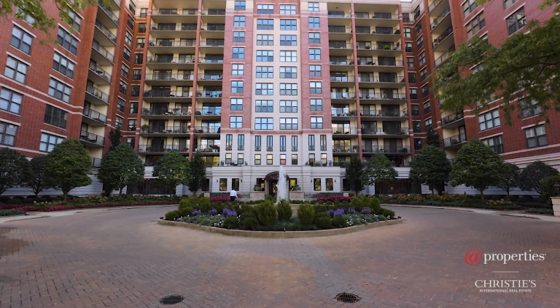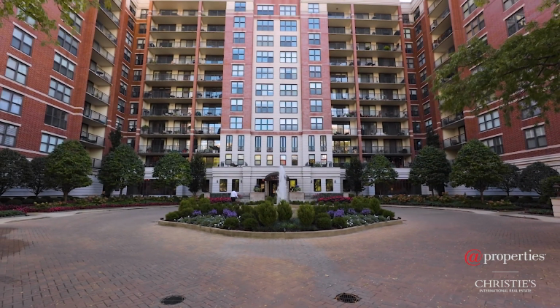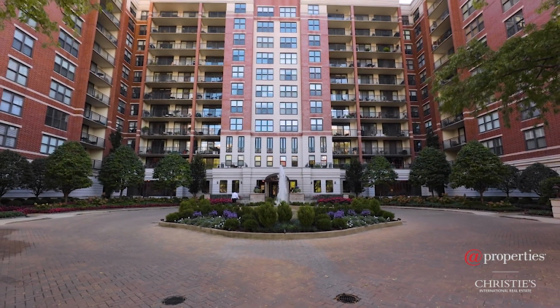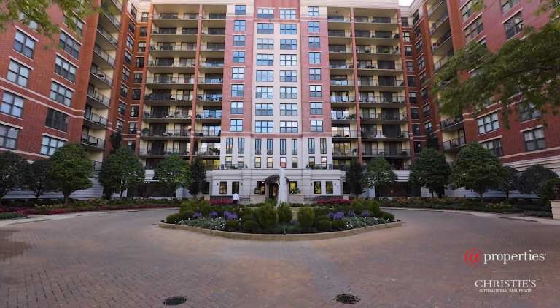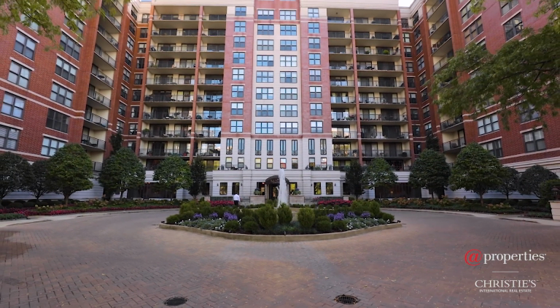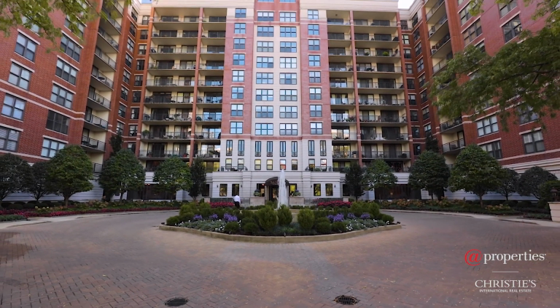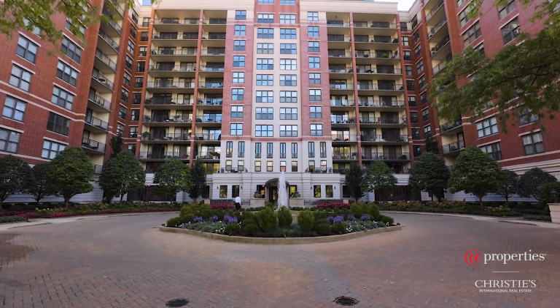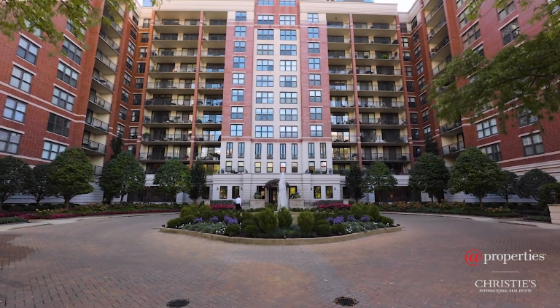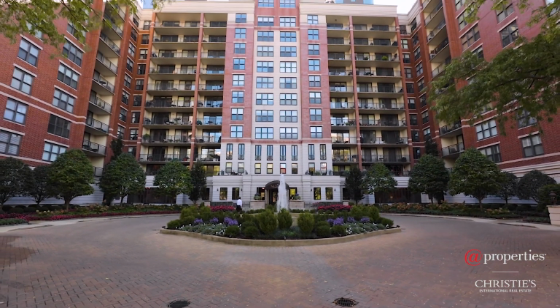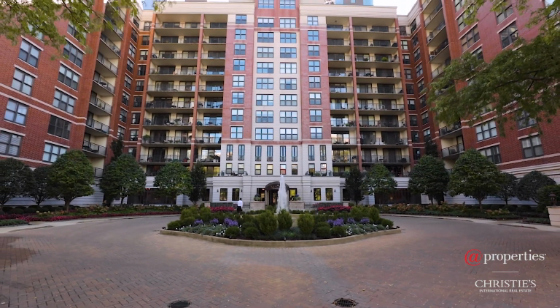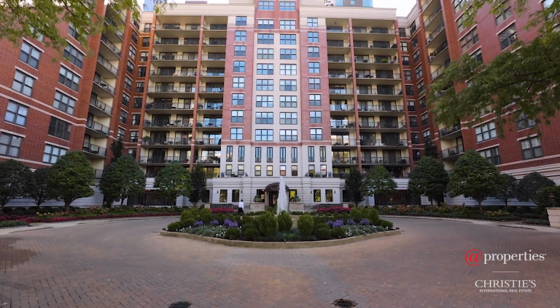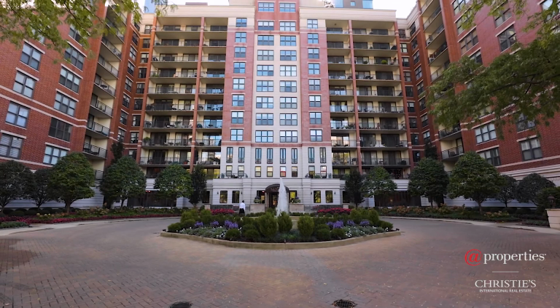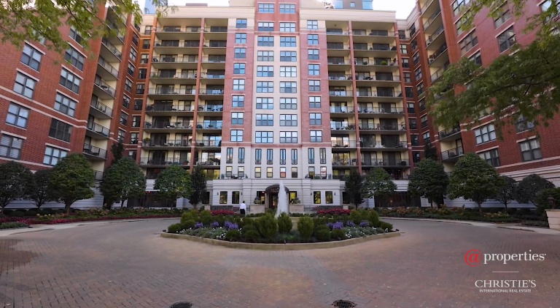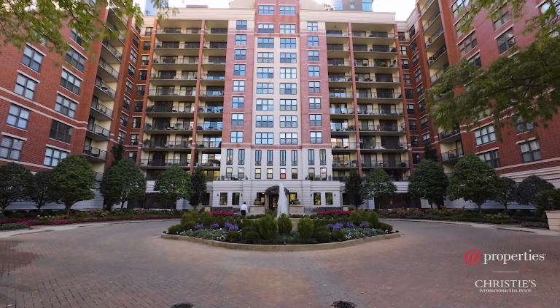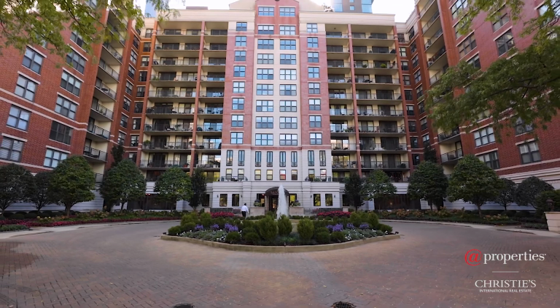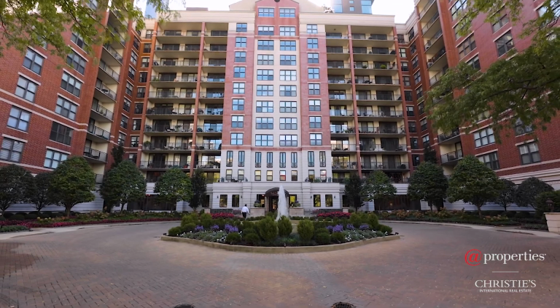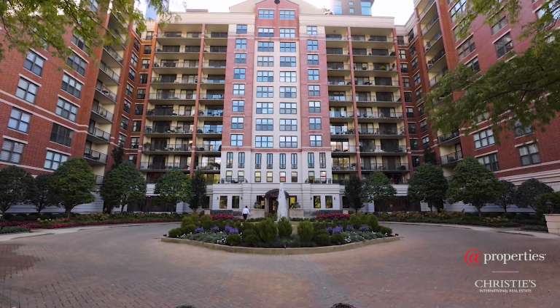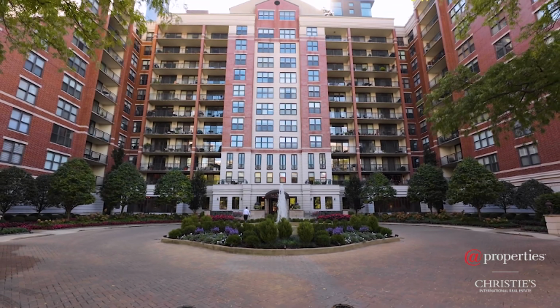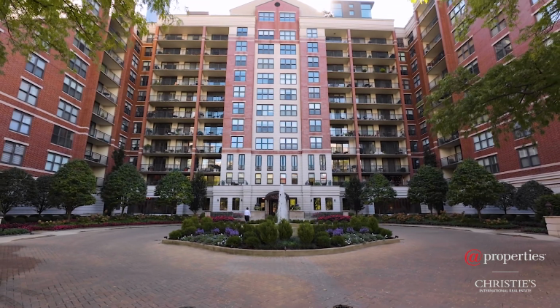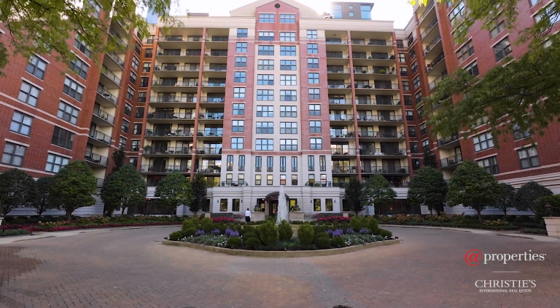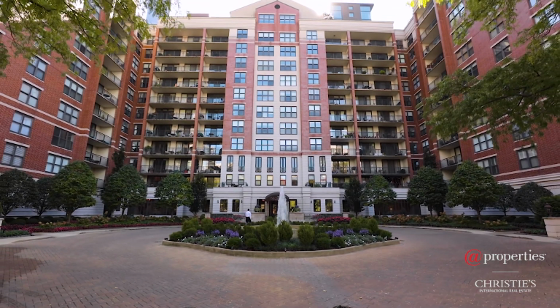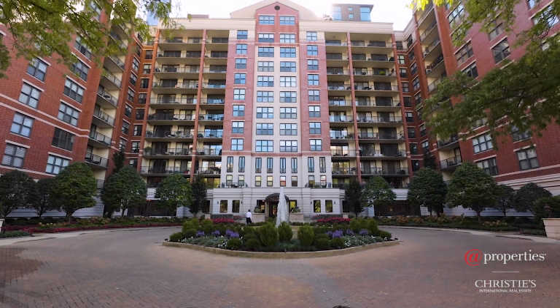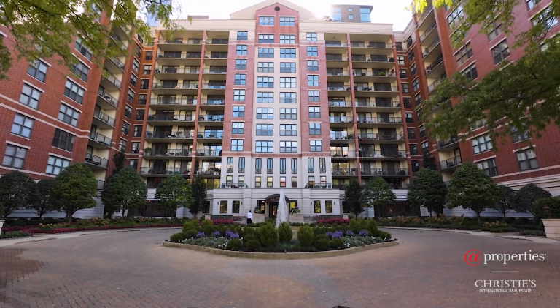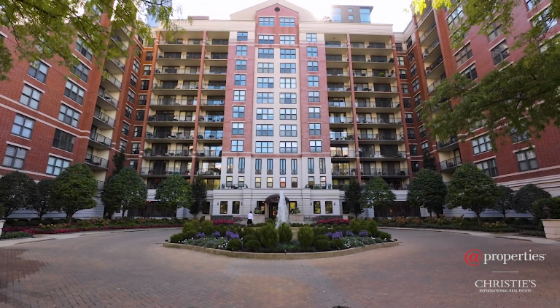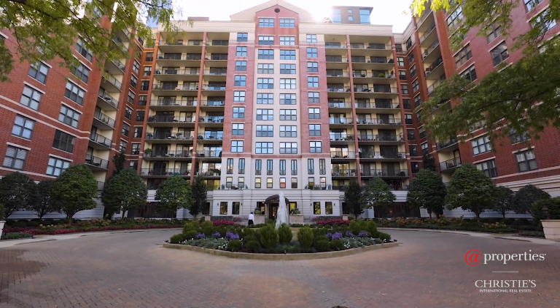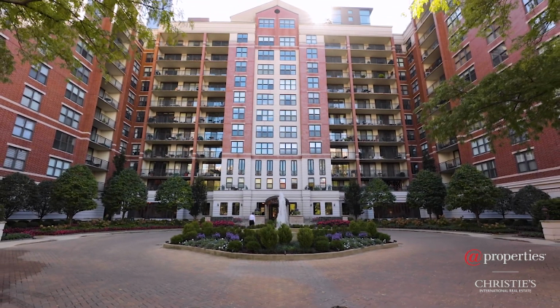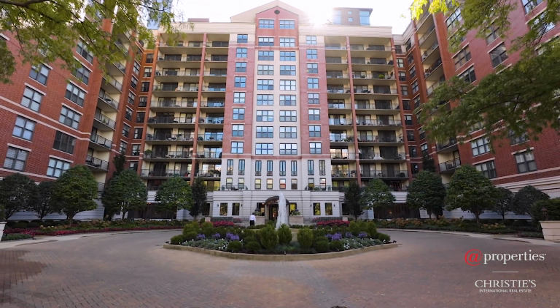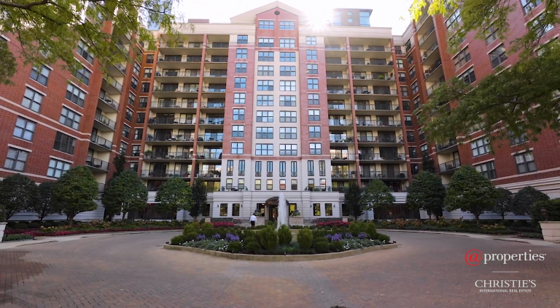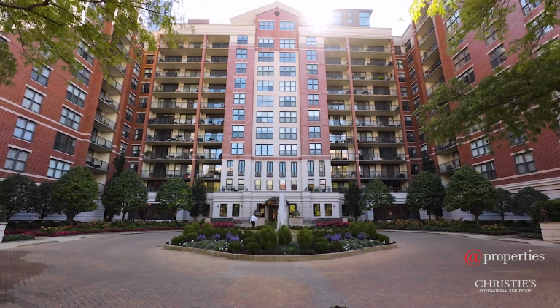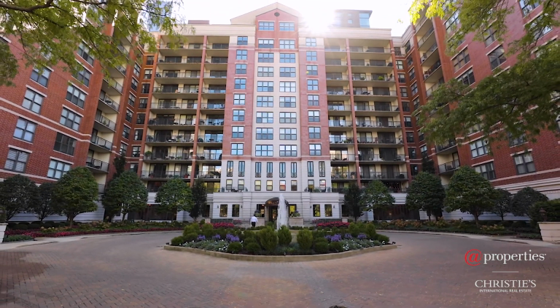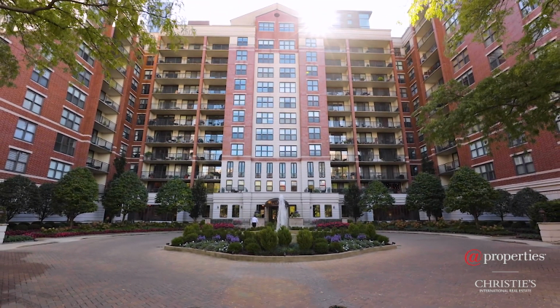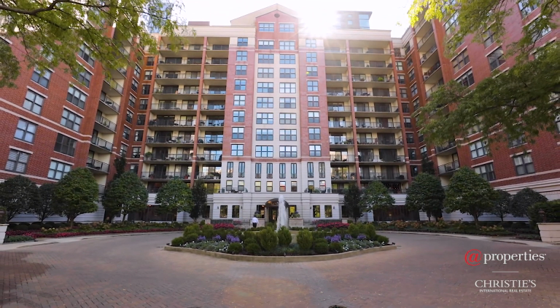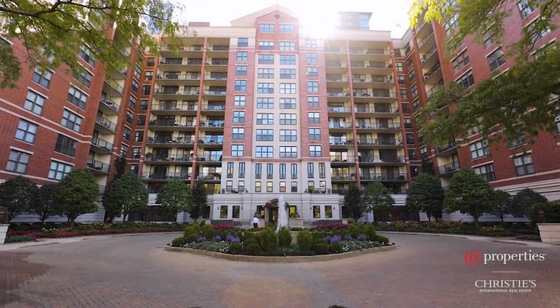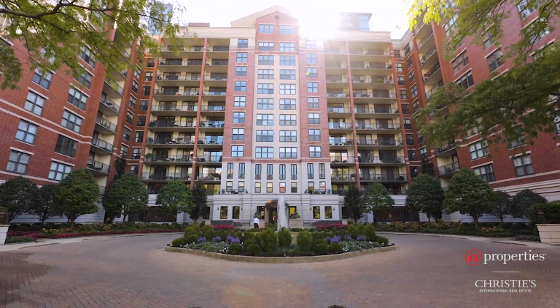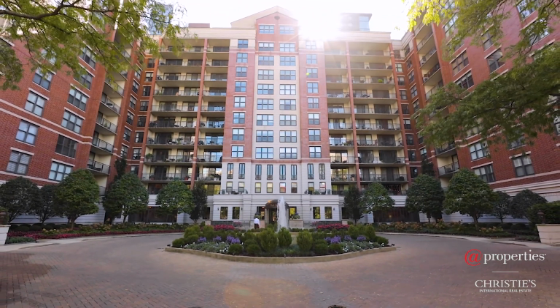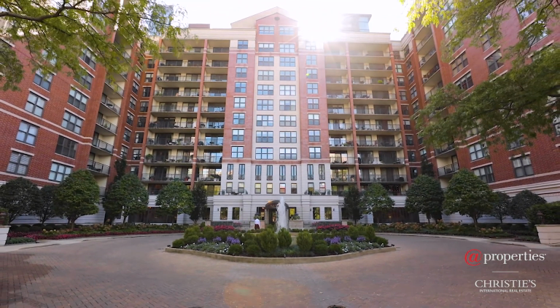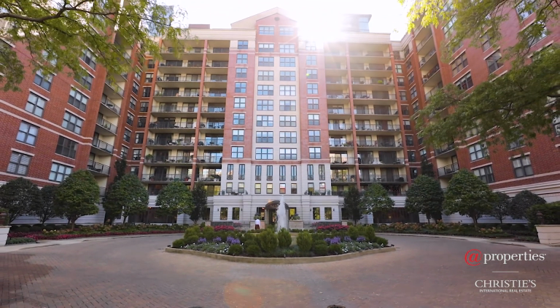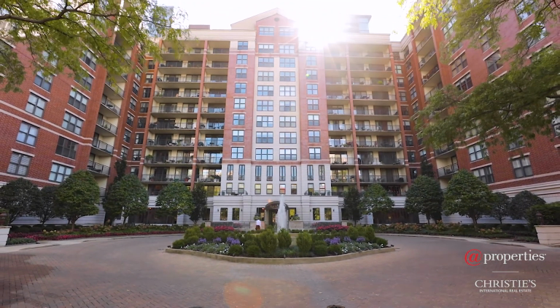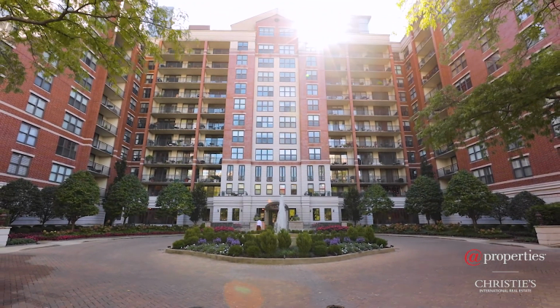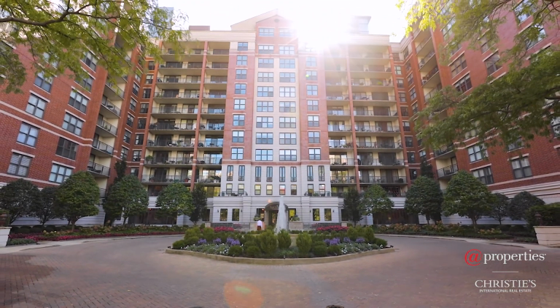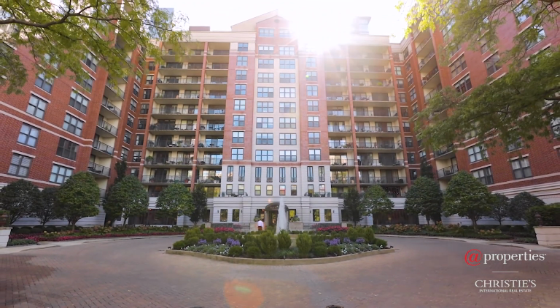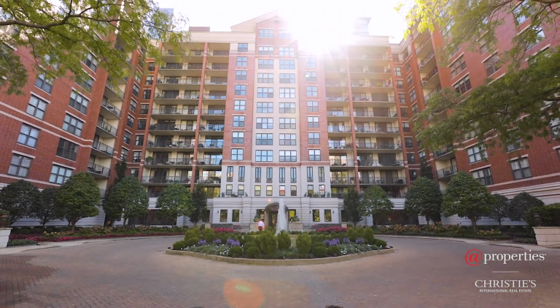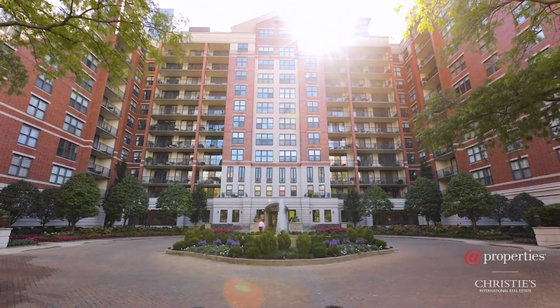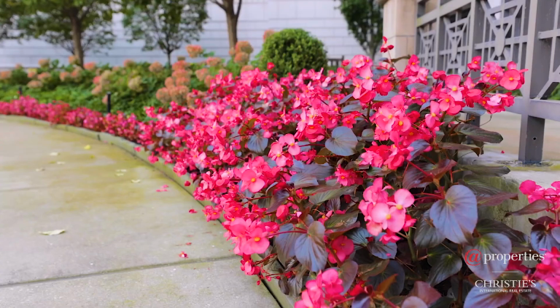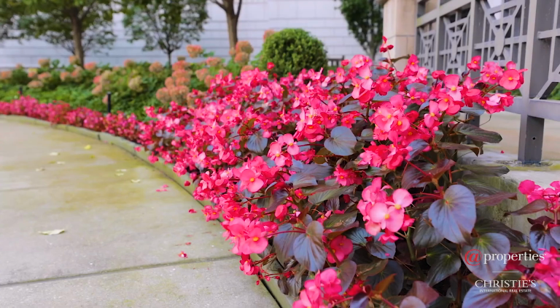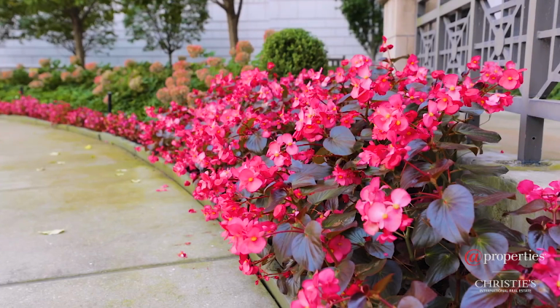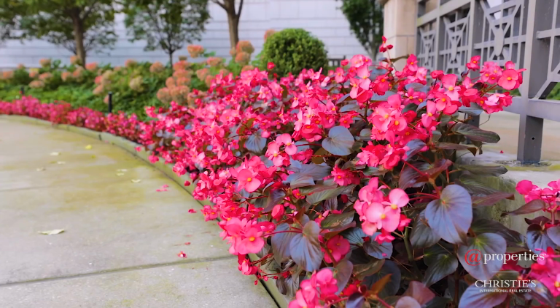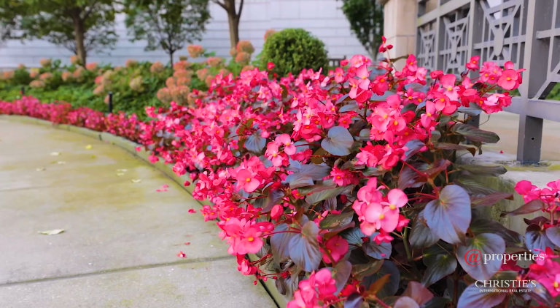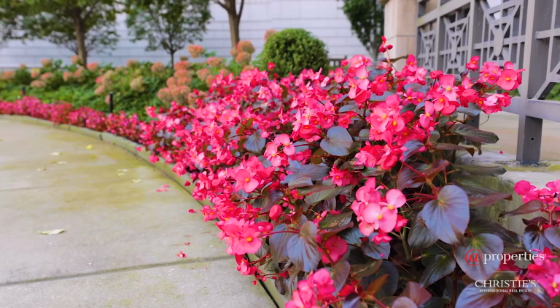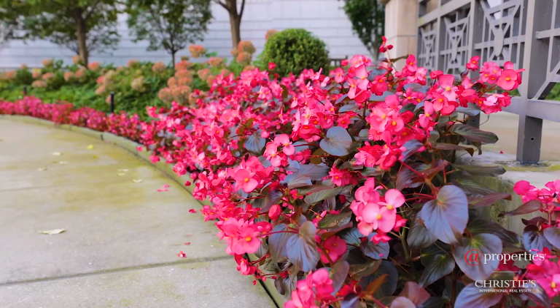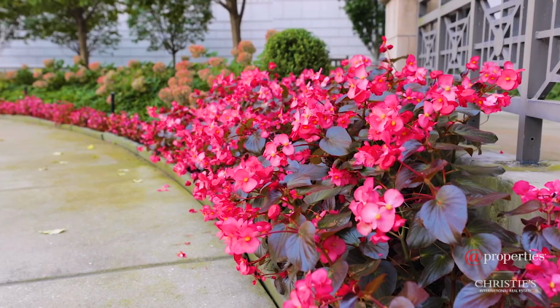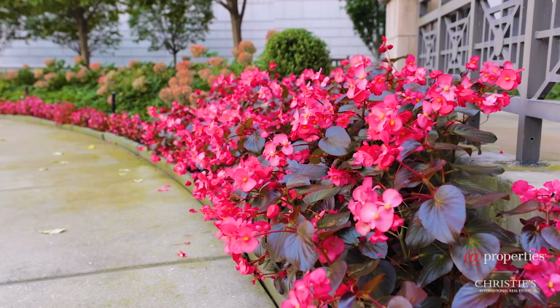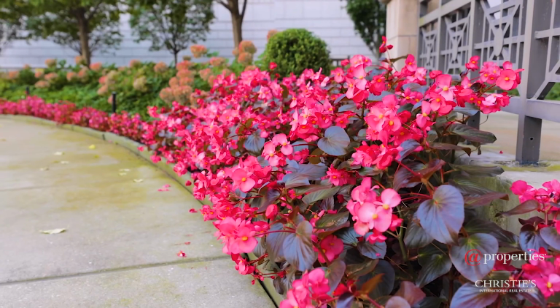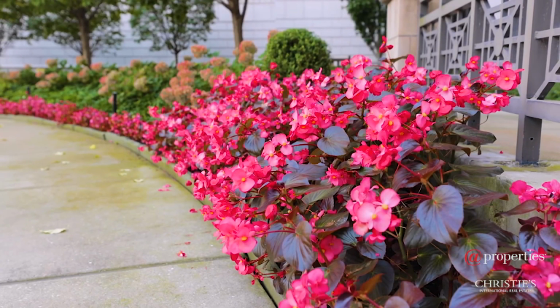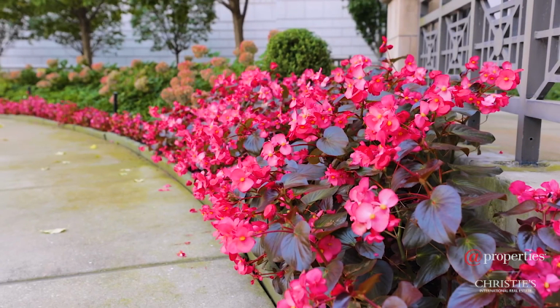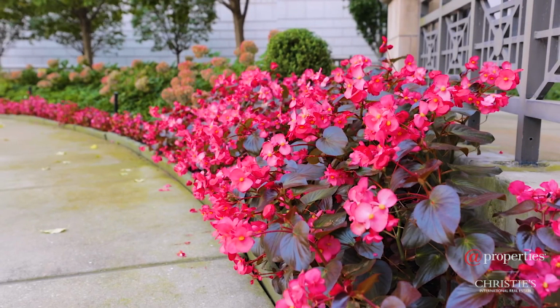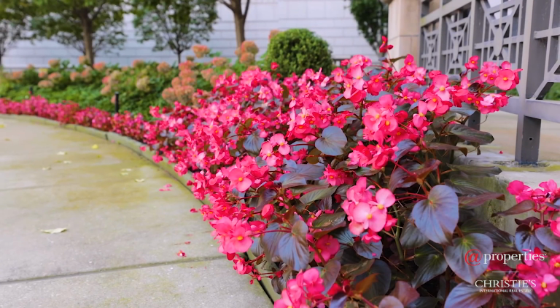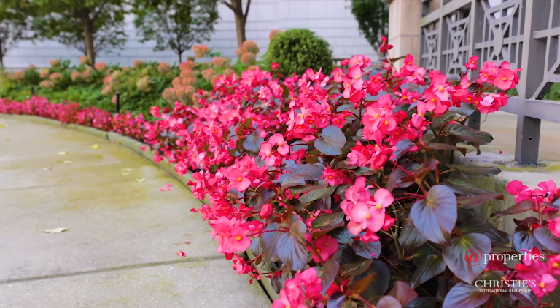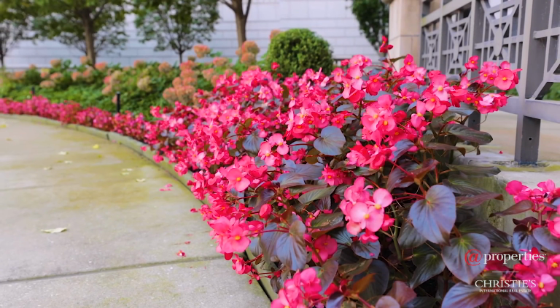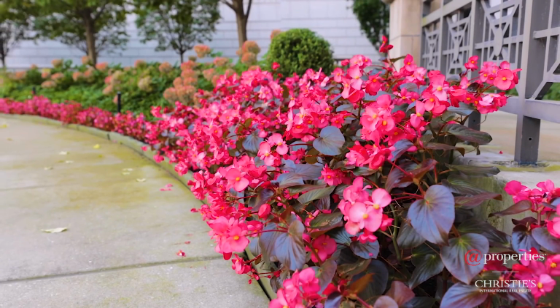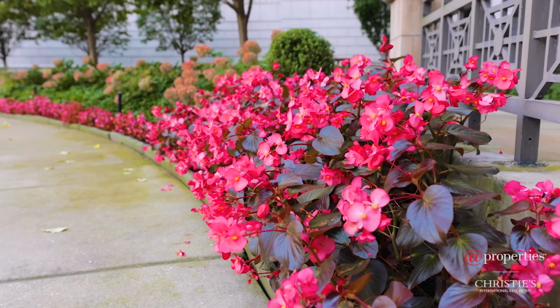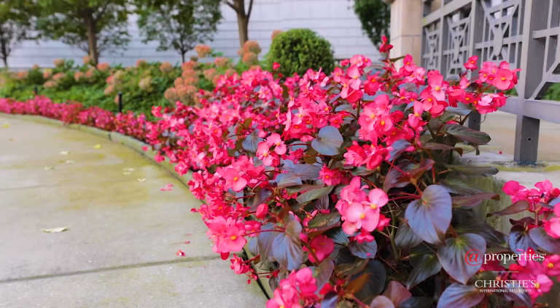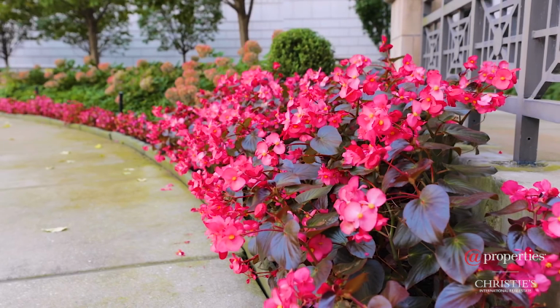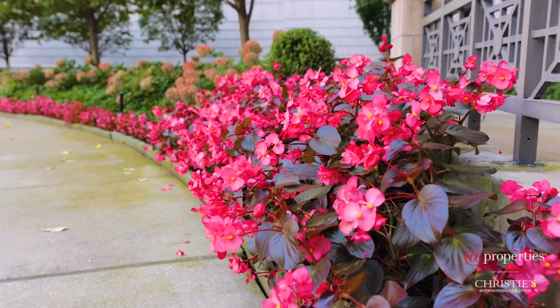The entrance is grand and welcoming, featuring a beautiful circle paver drive and impeccable landscaped grounds.